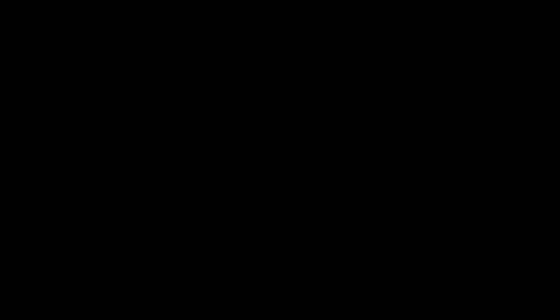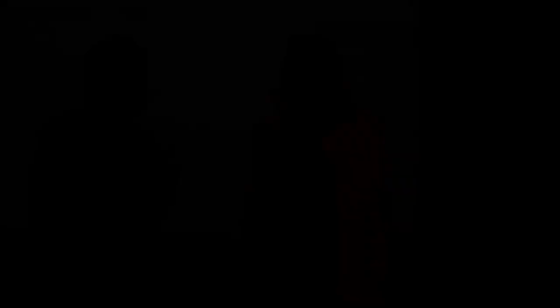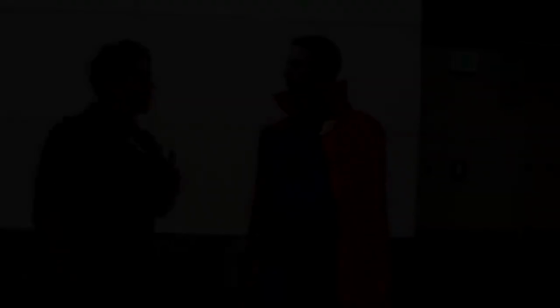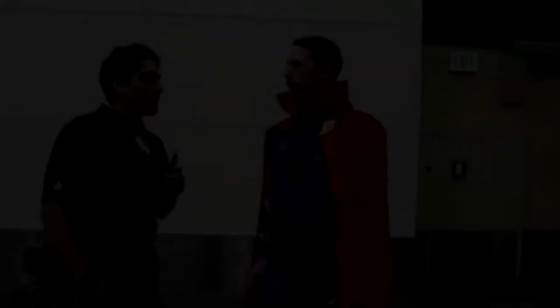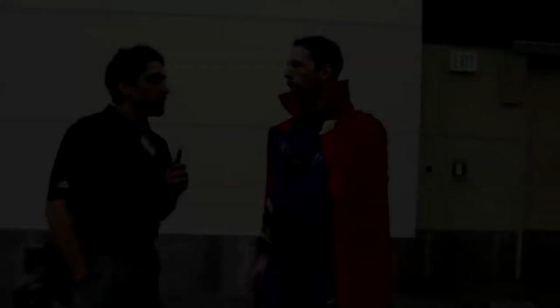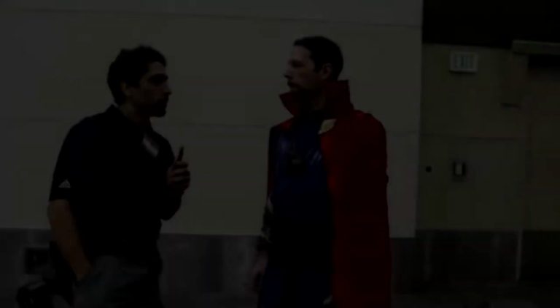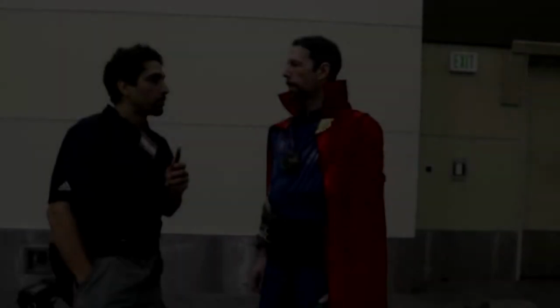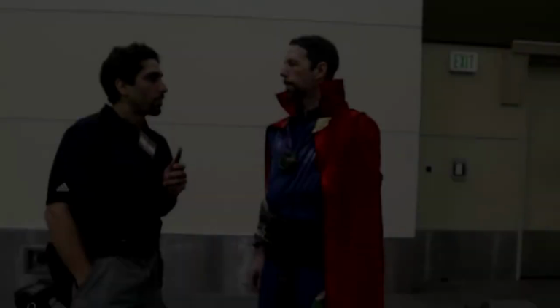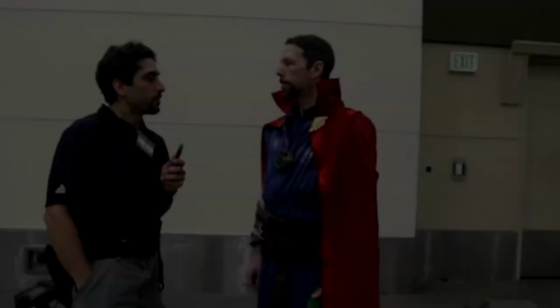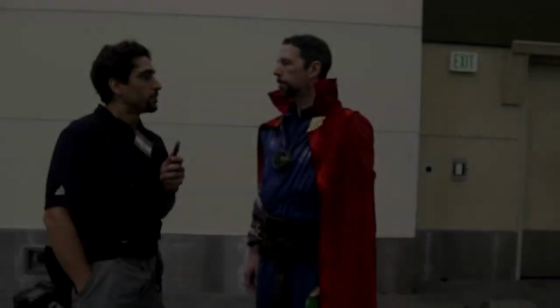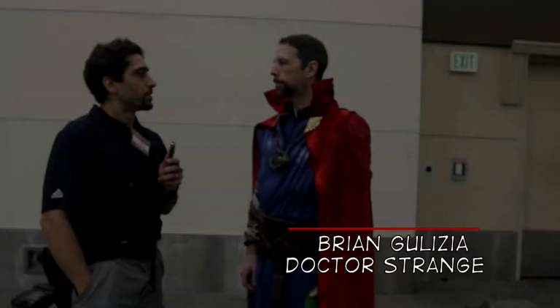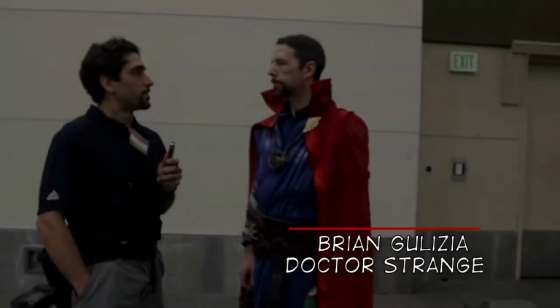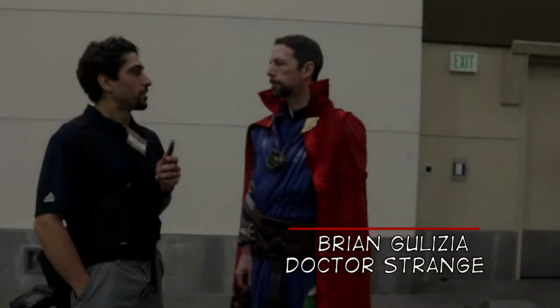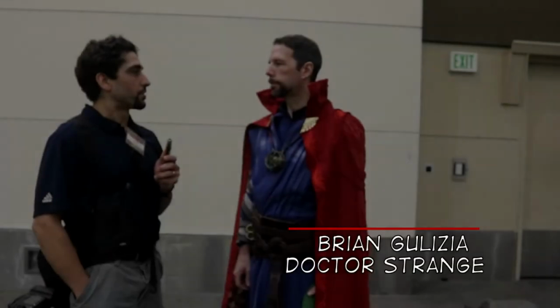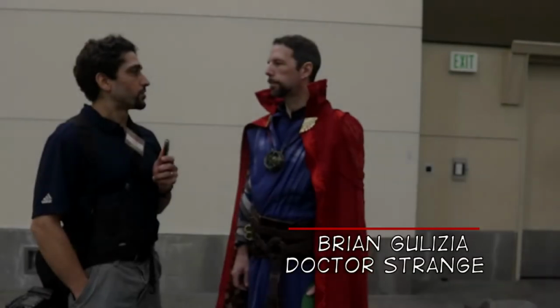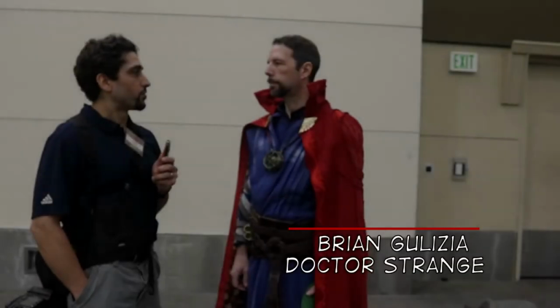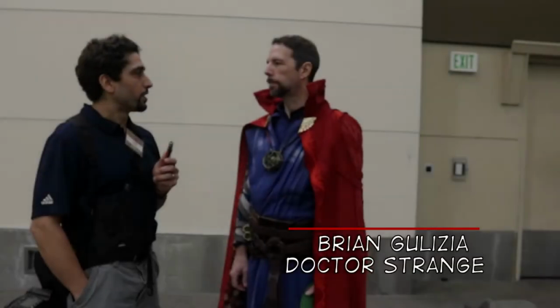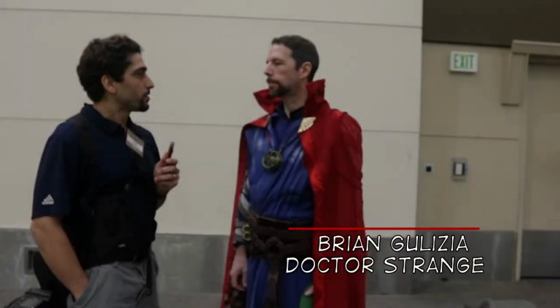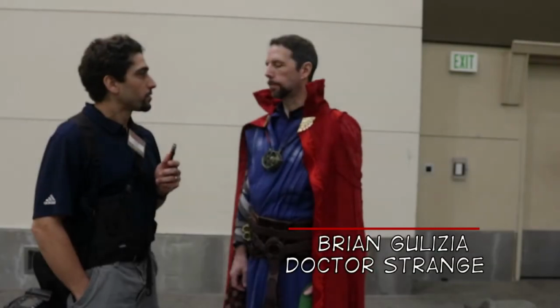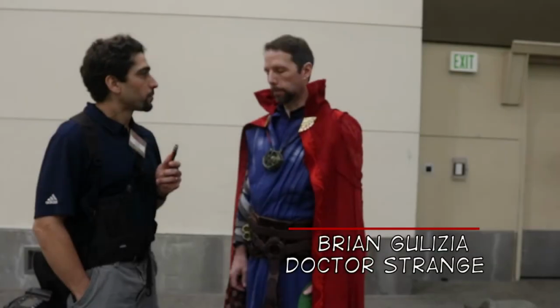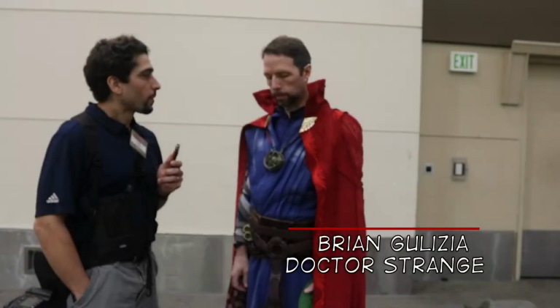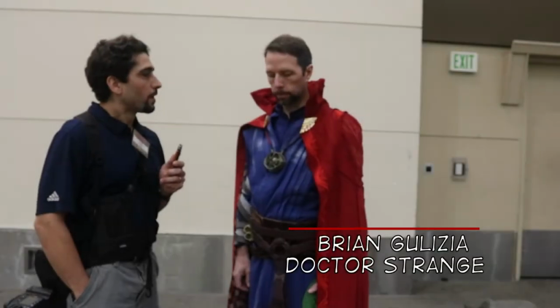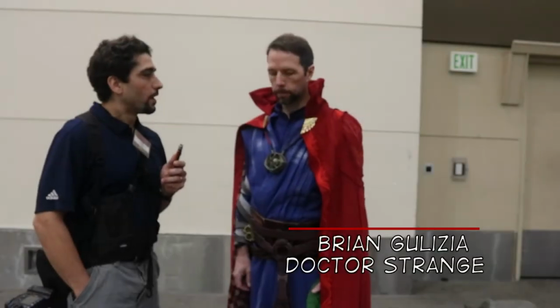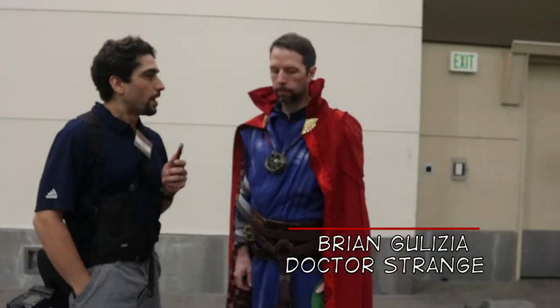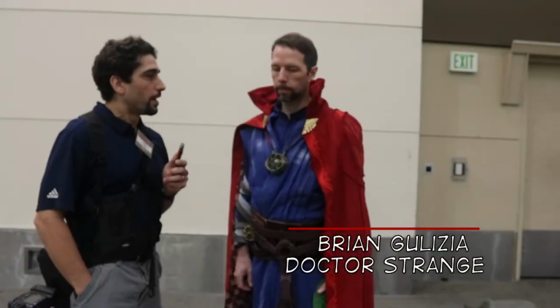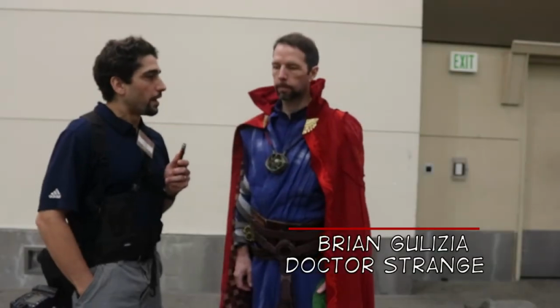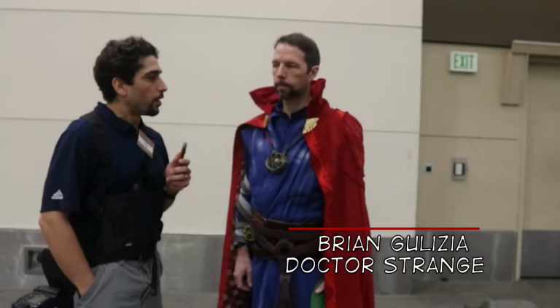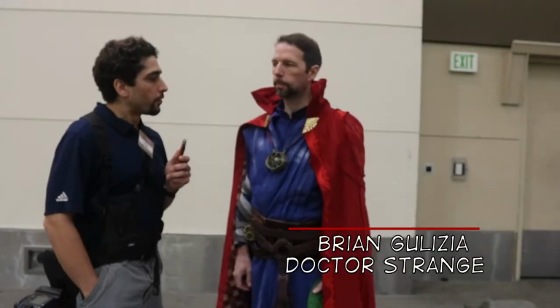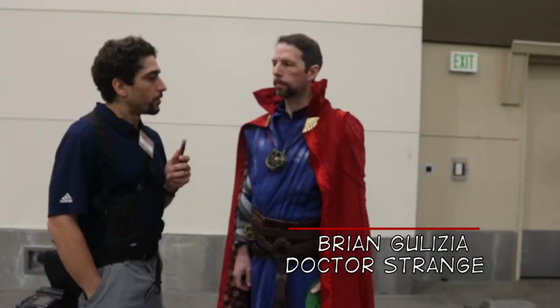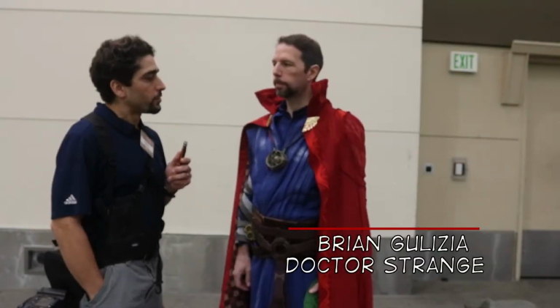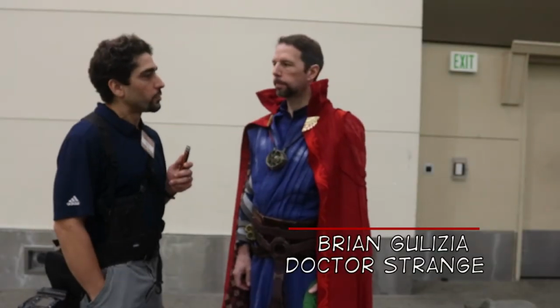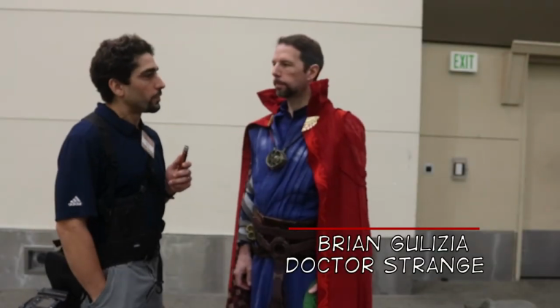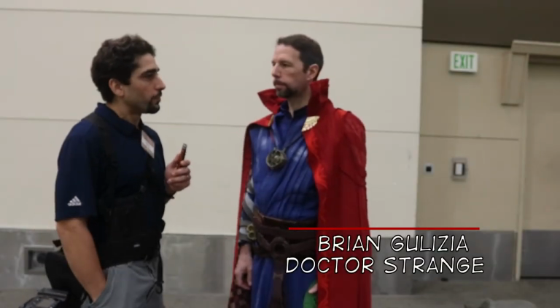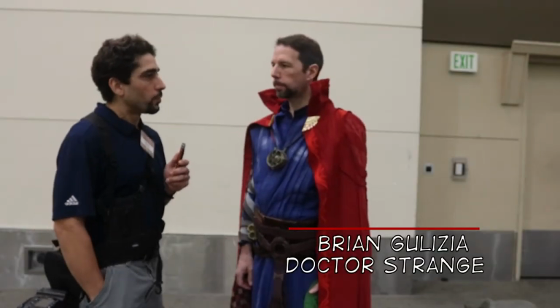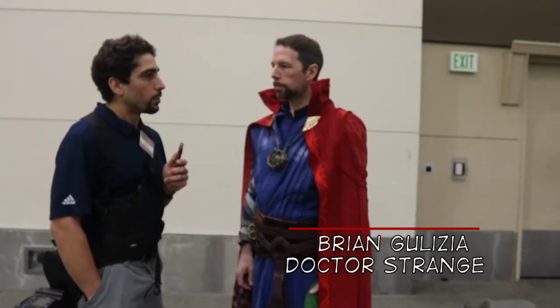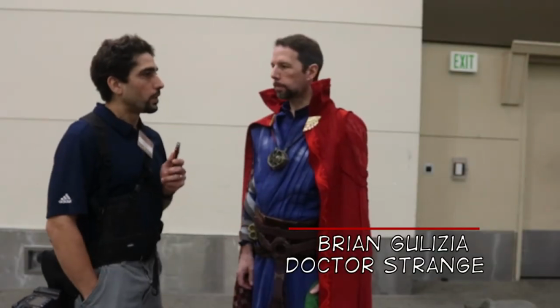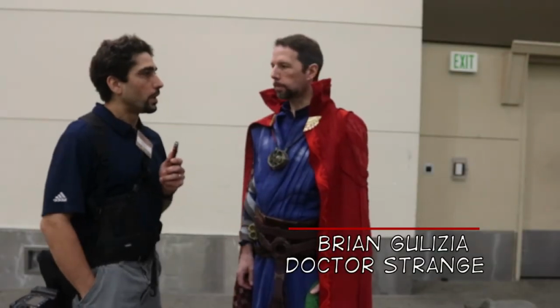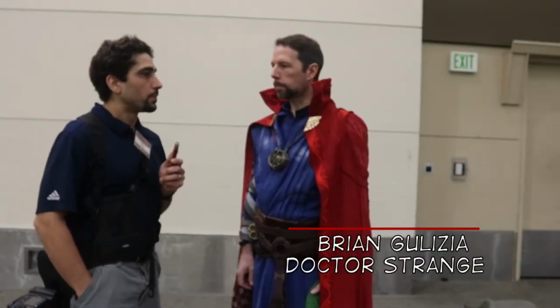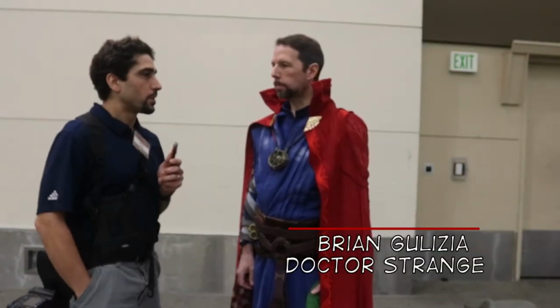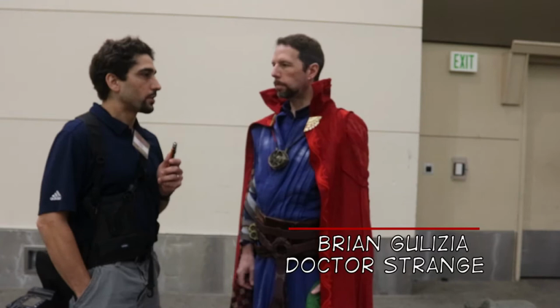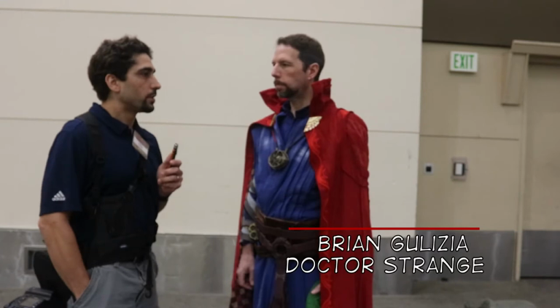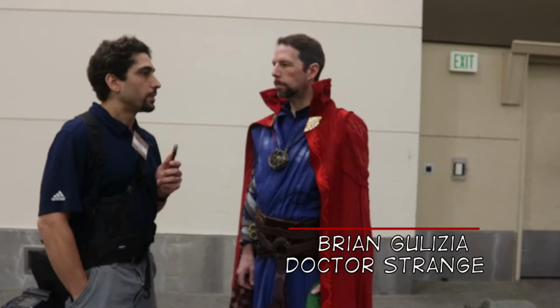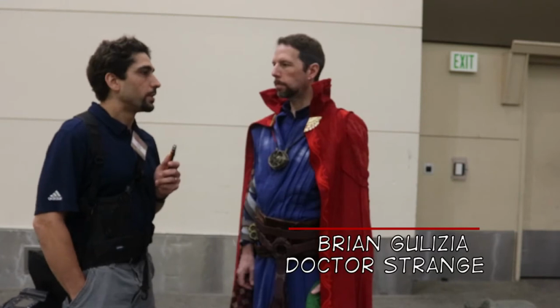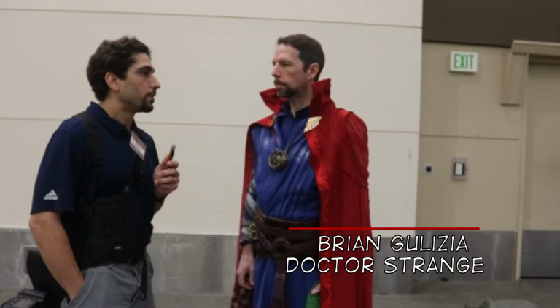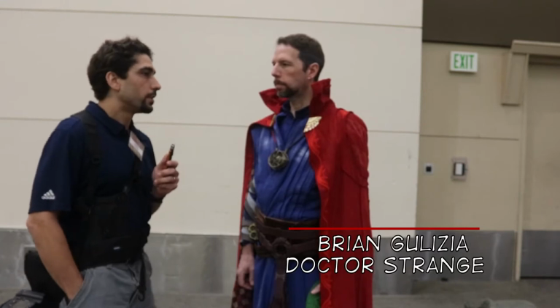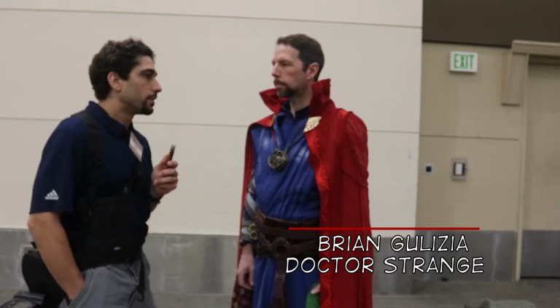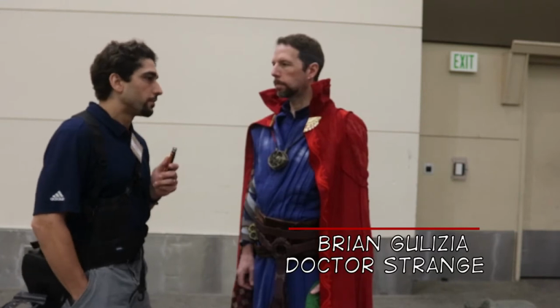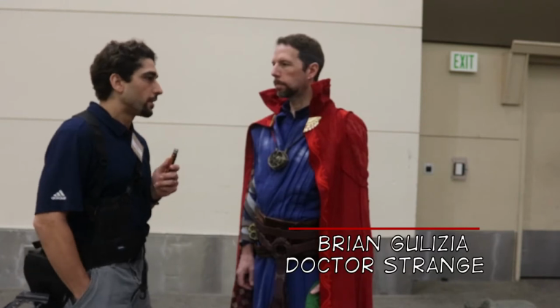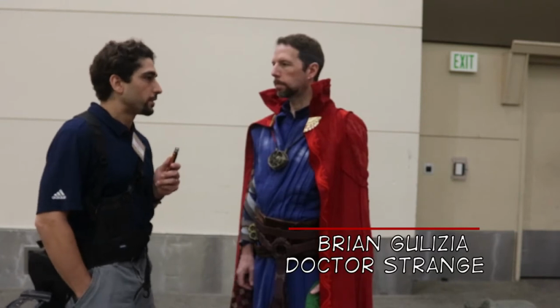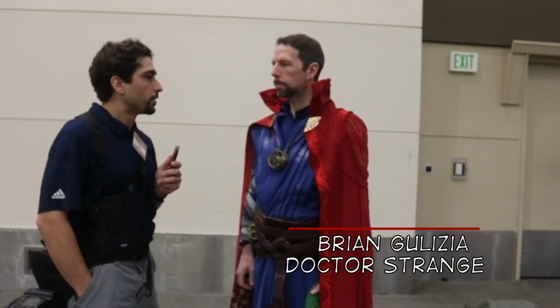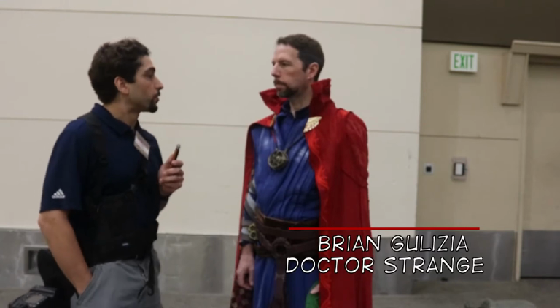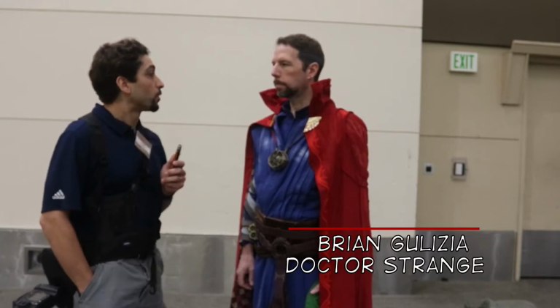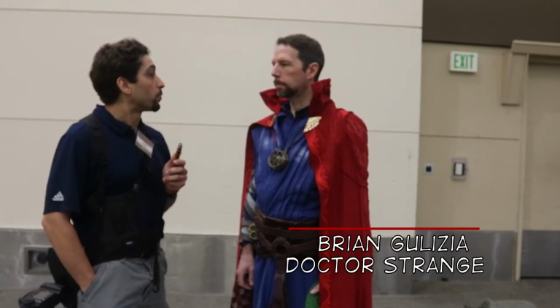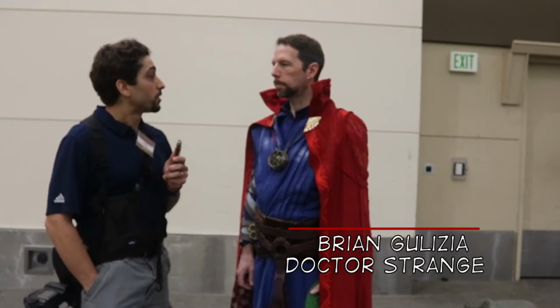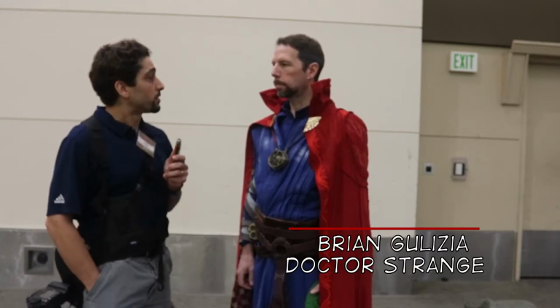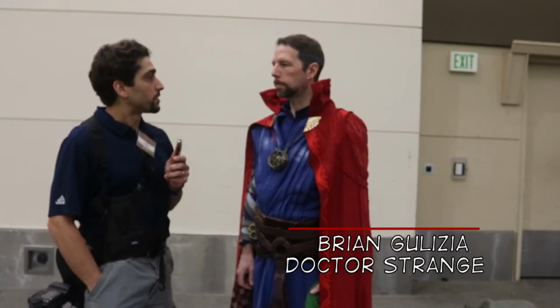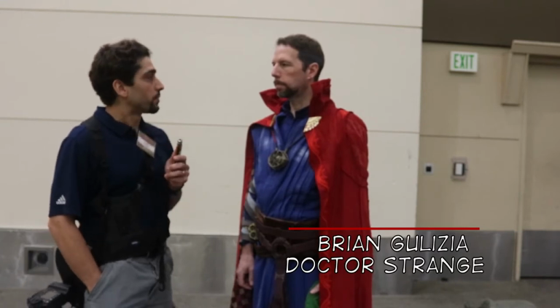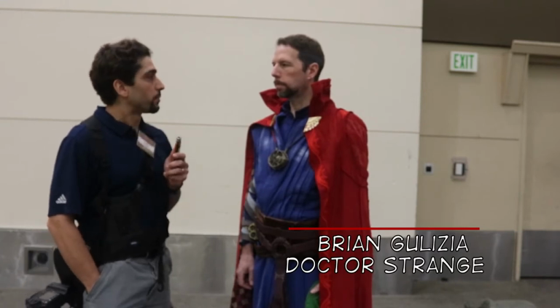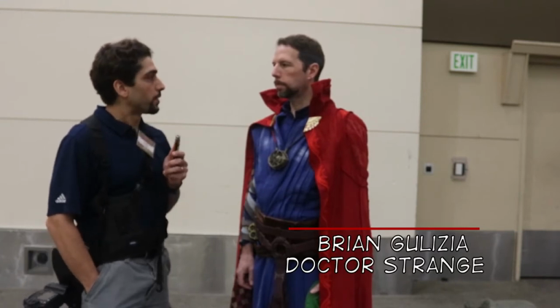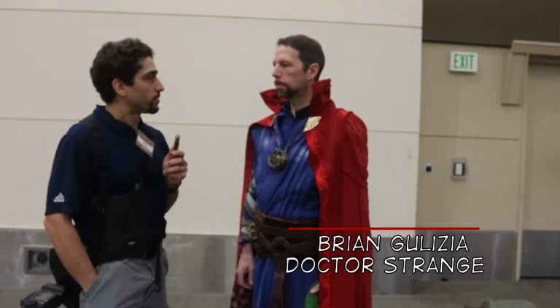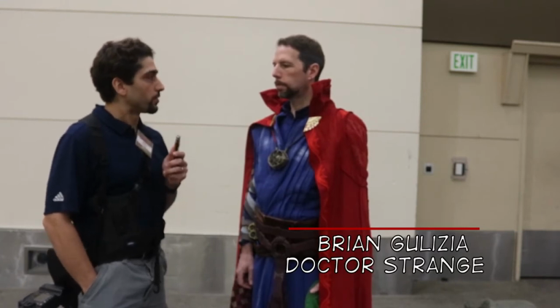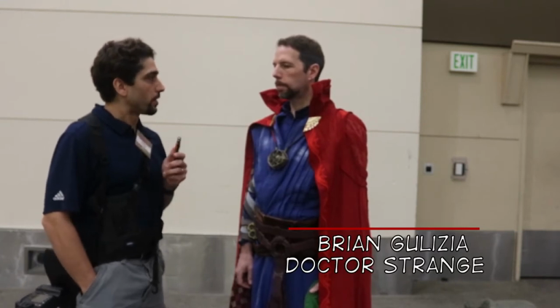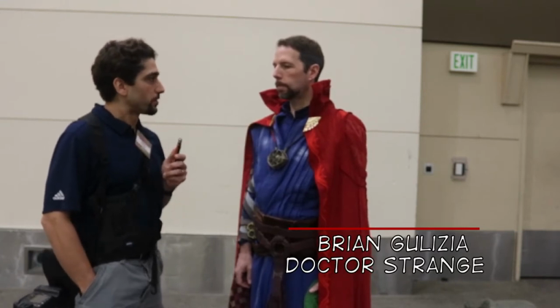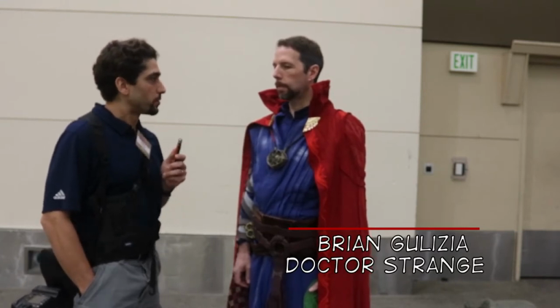I'm here with Brian, who's Doctor Strange, and I overheard you before talking about the fact that you 3D printed some of the parts of your costume.